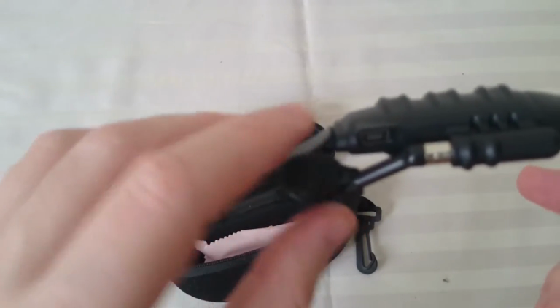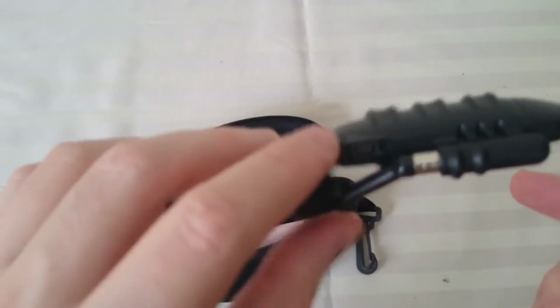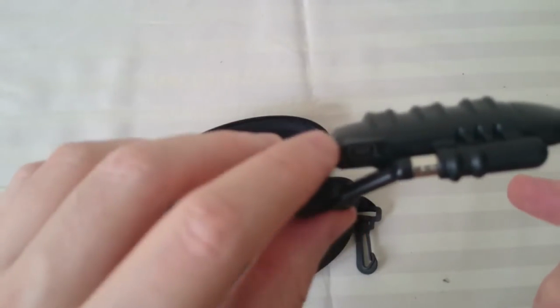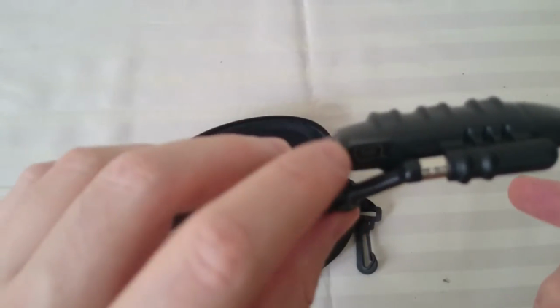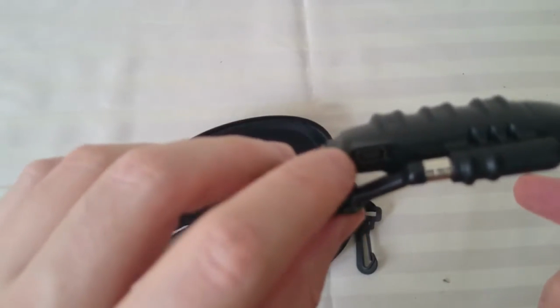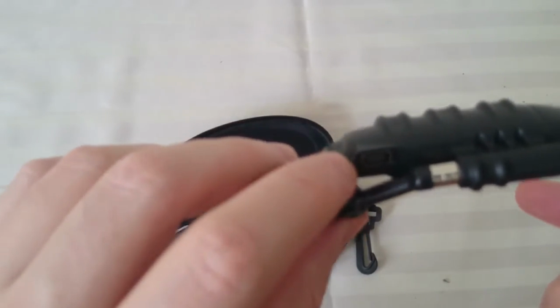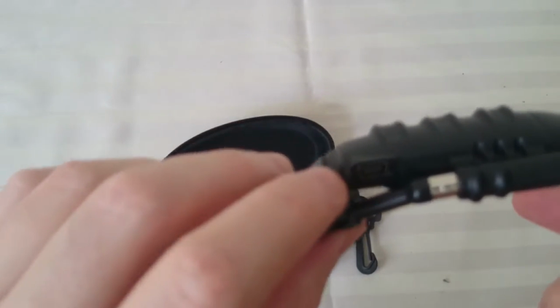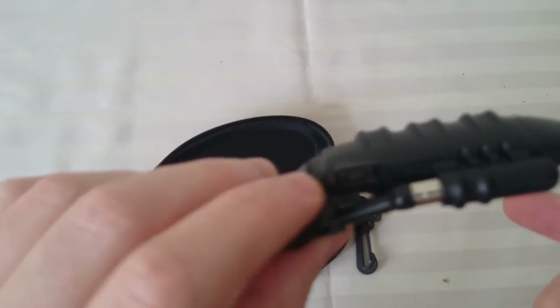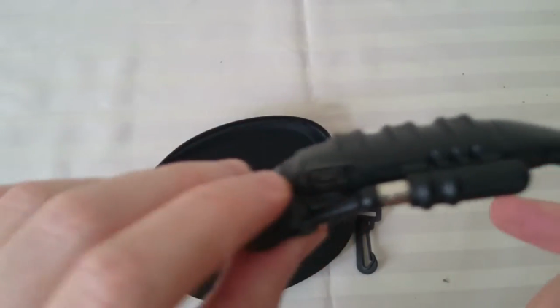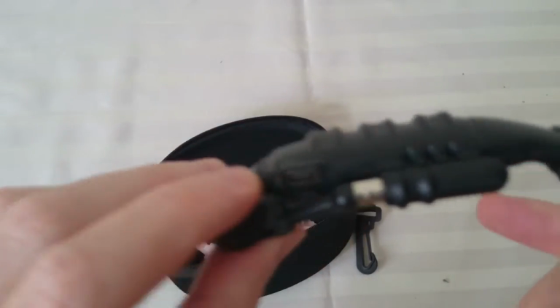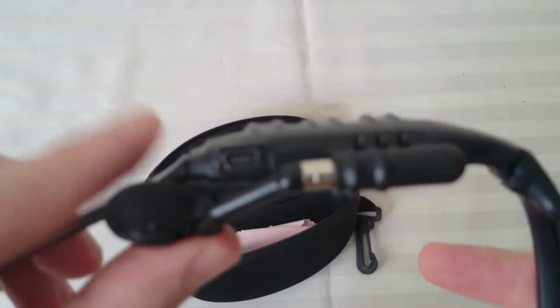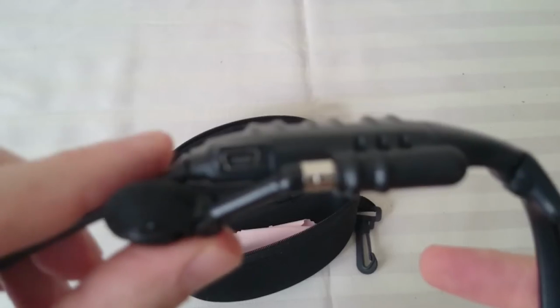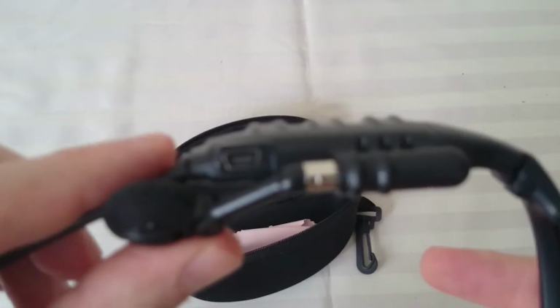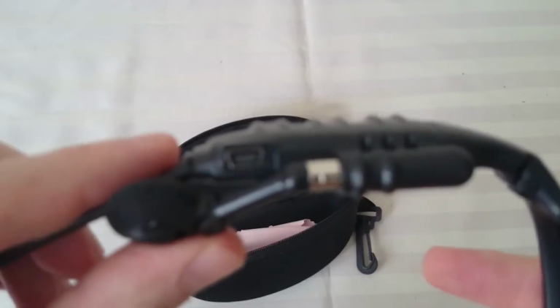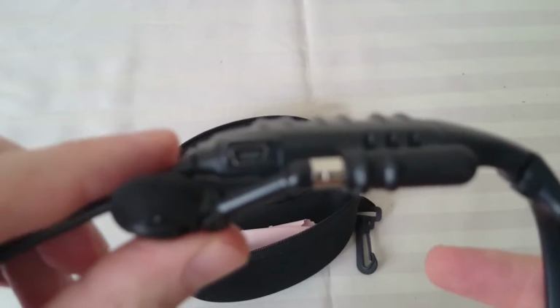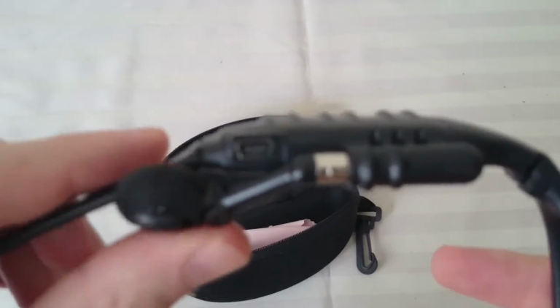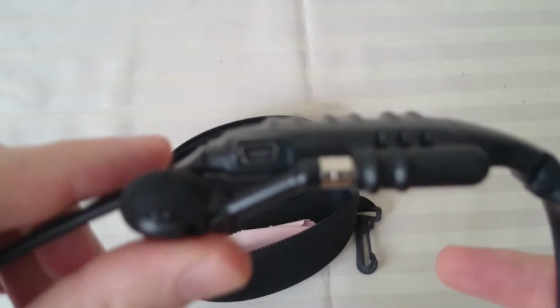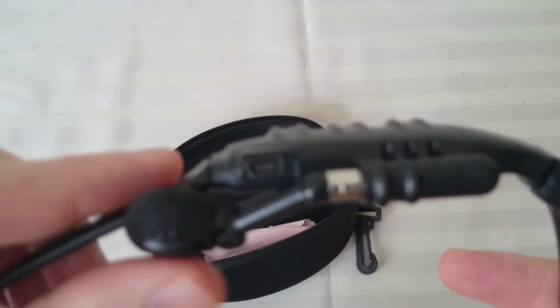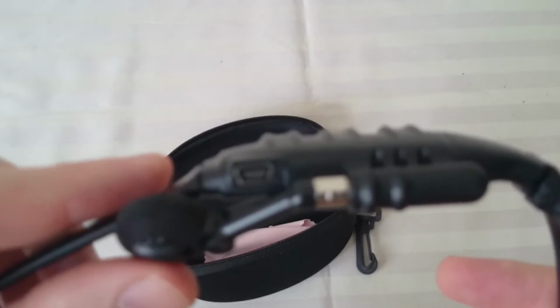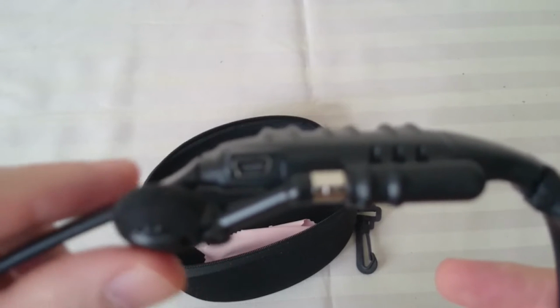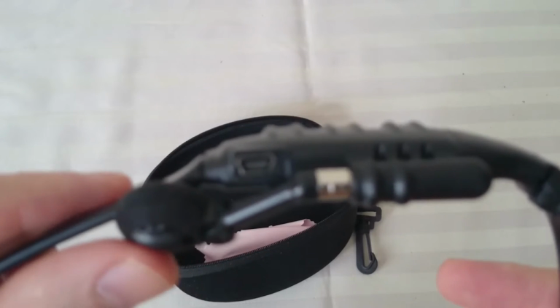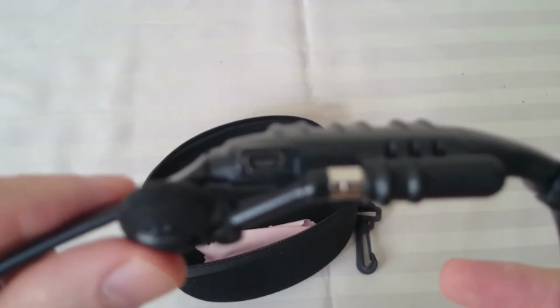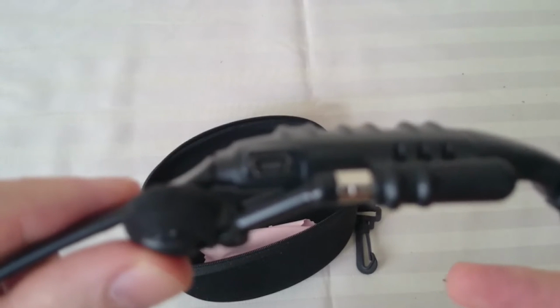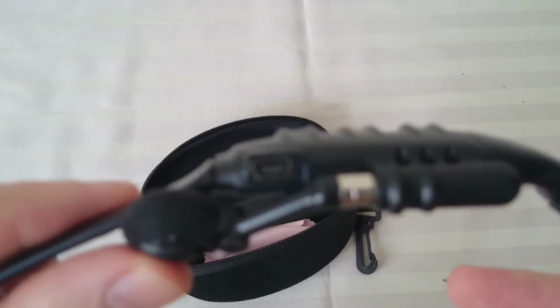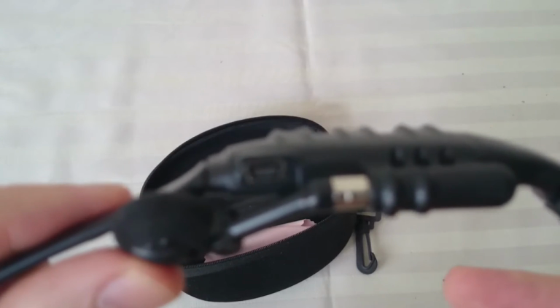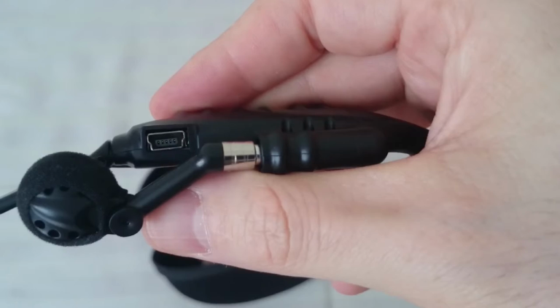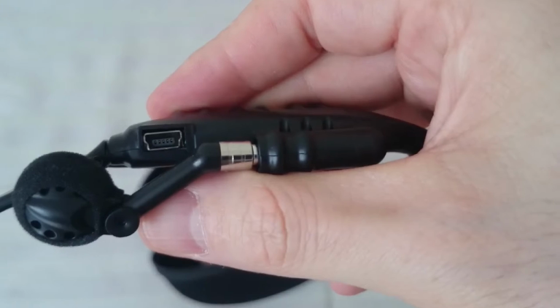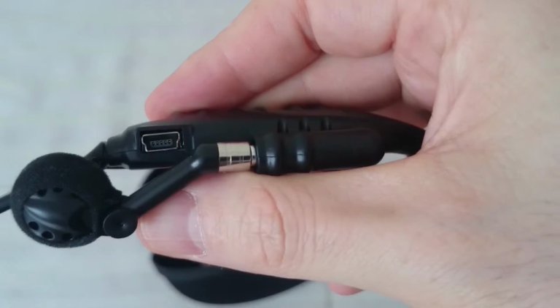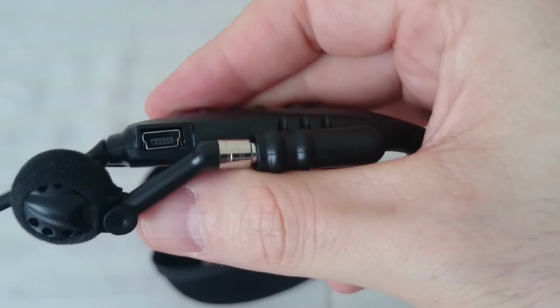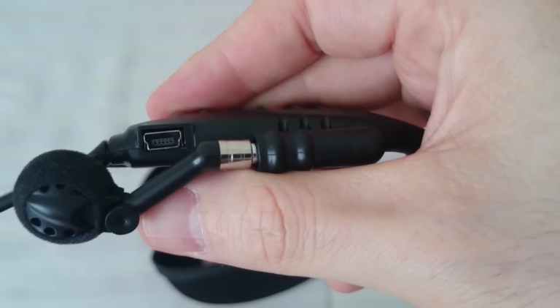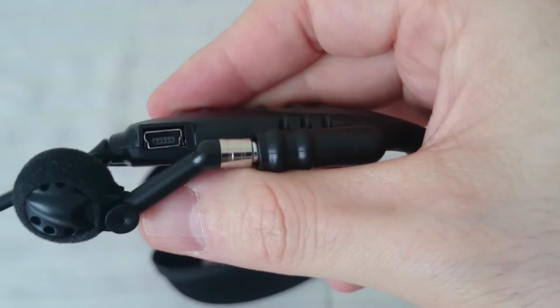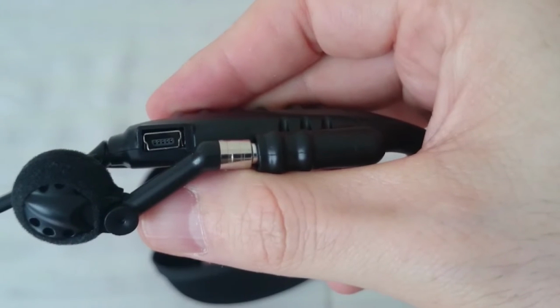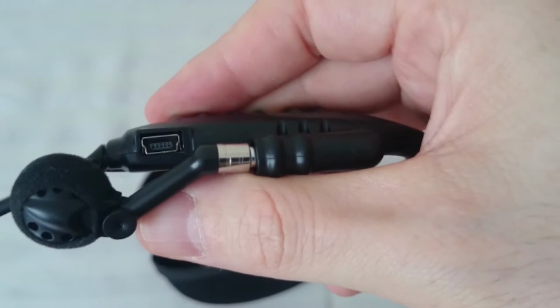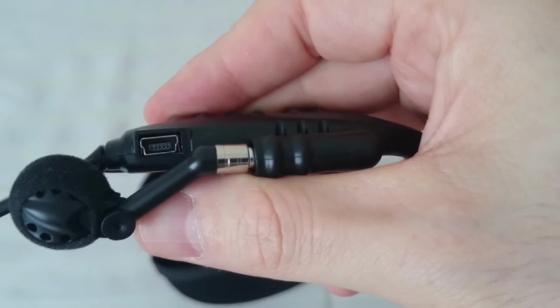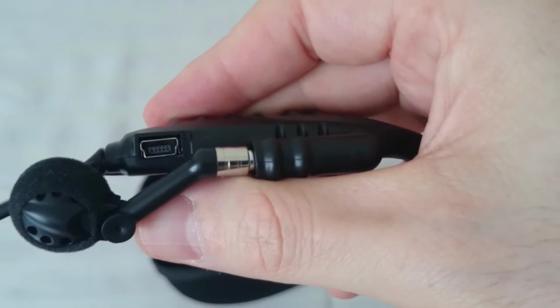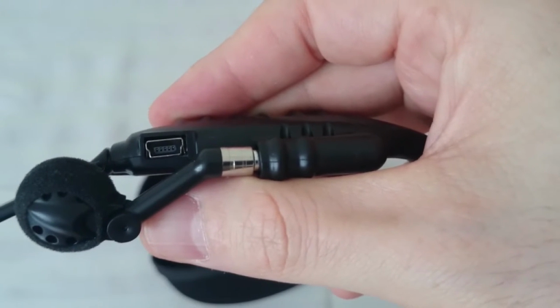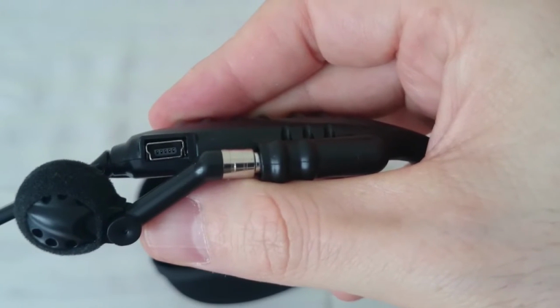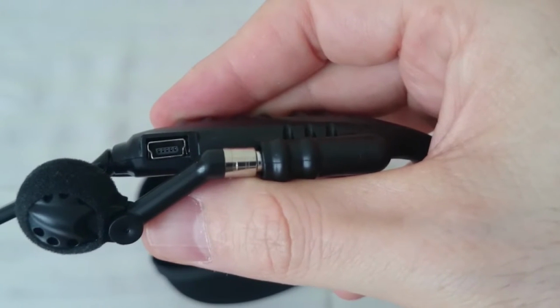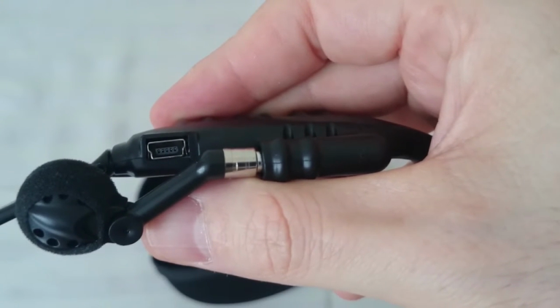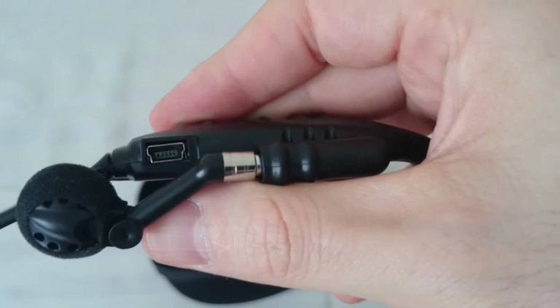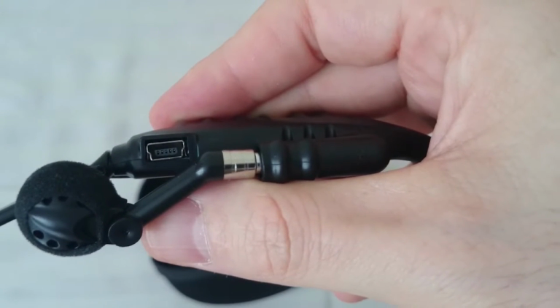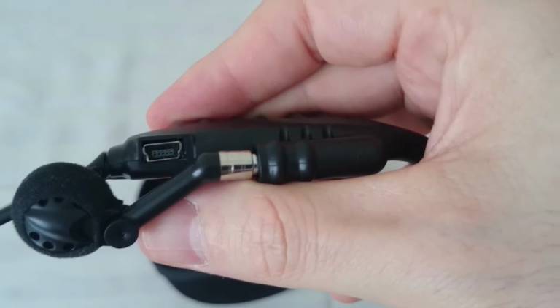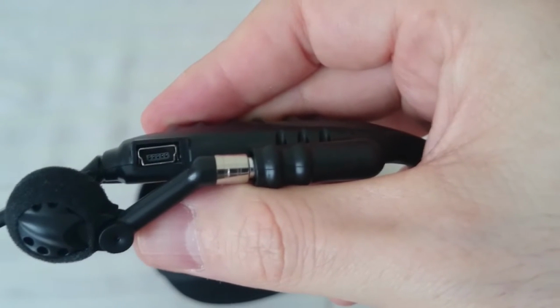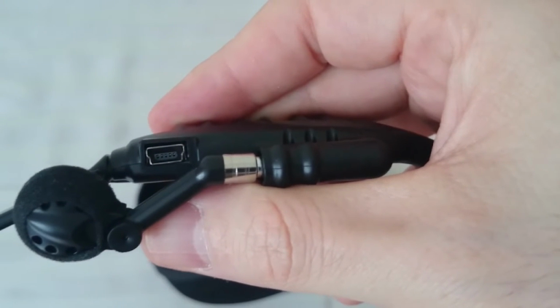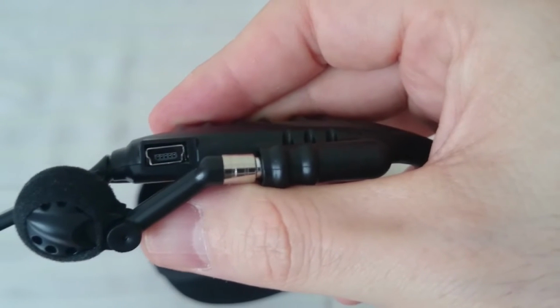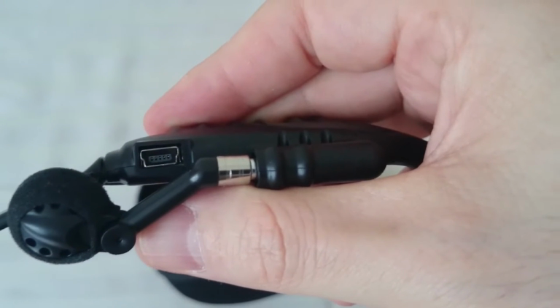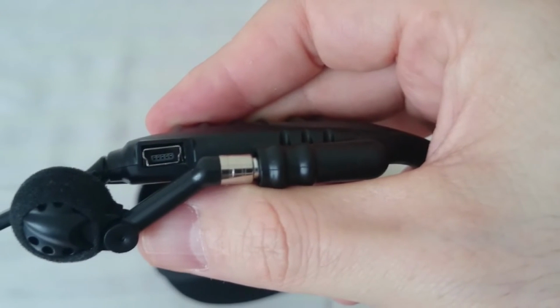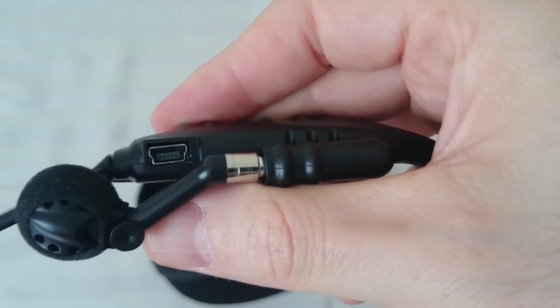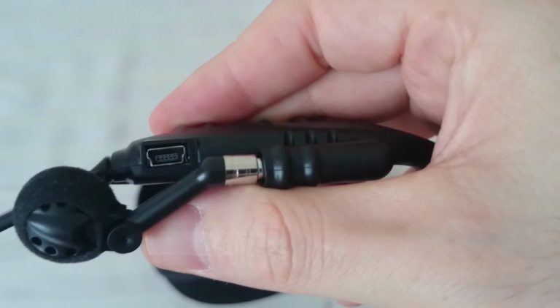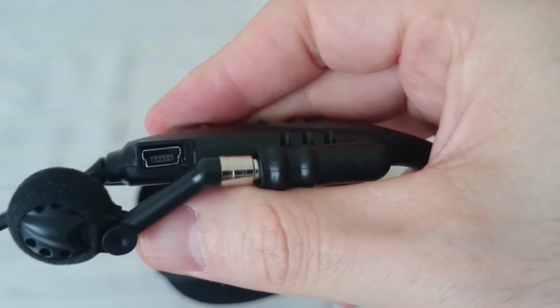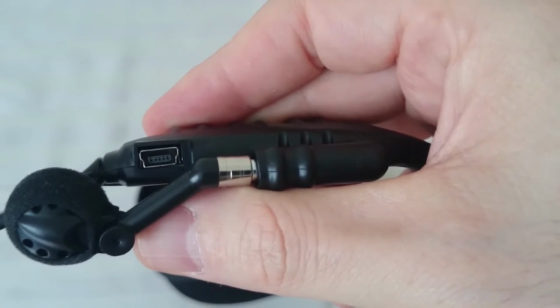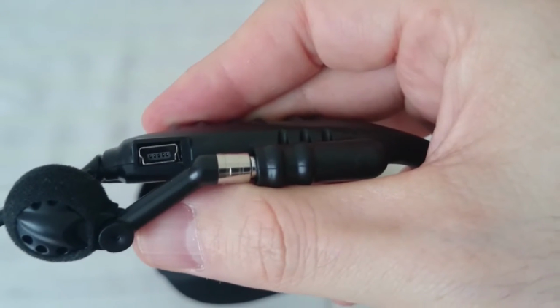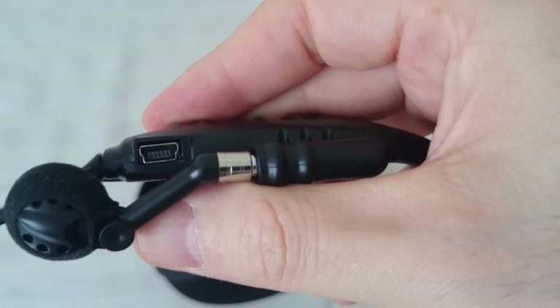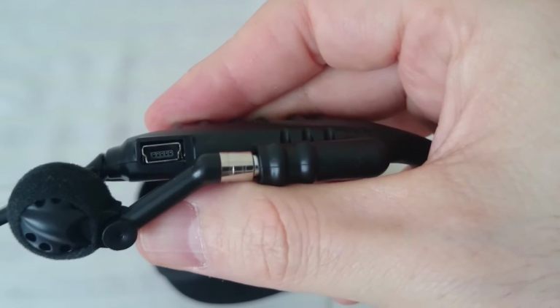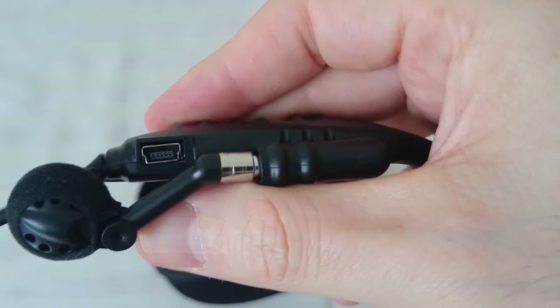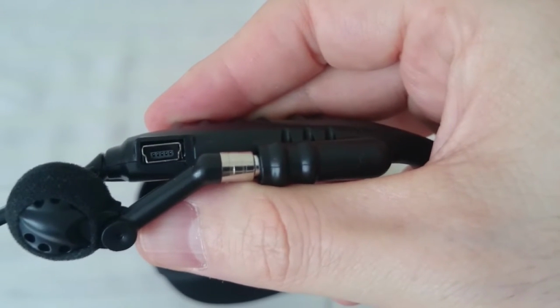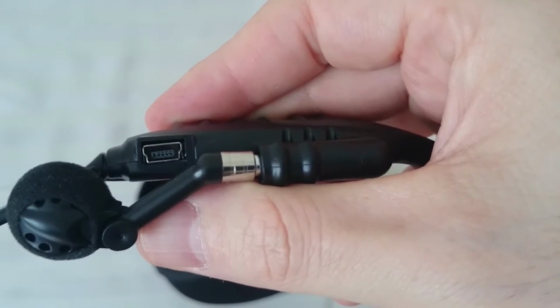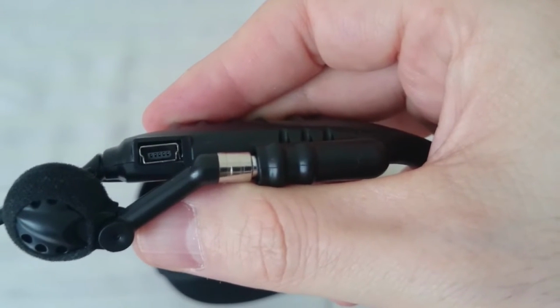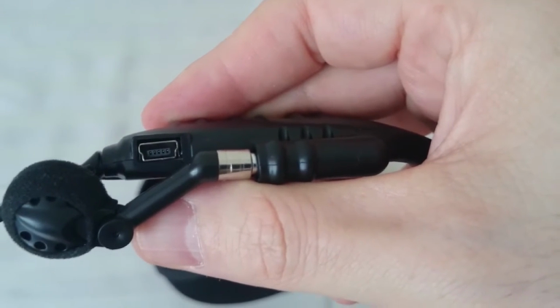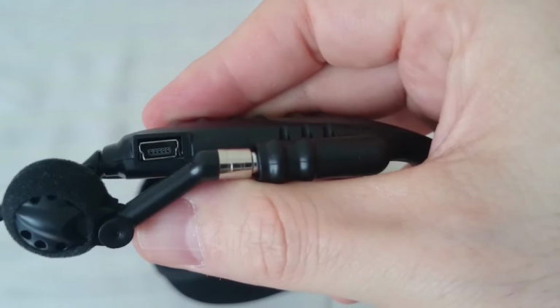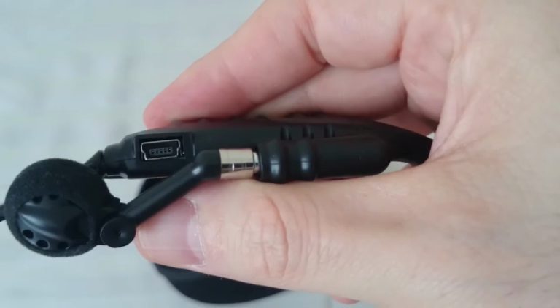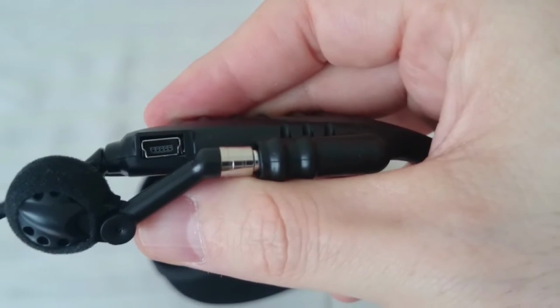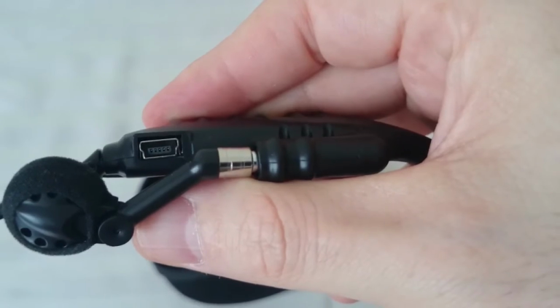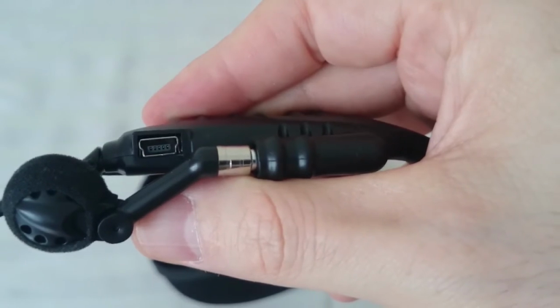Here, let me see if I can get it in focus for you. There you go — that's the USB port.